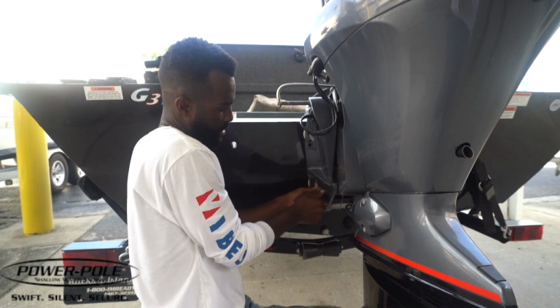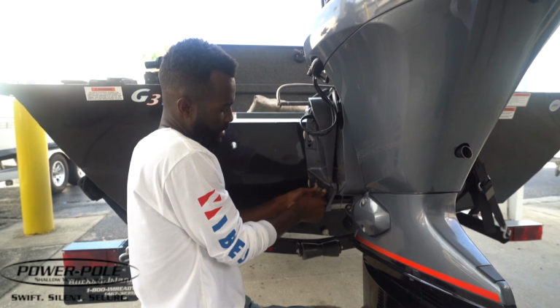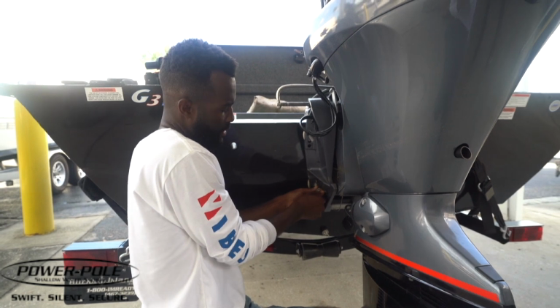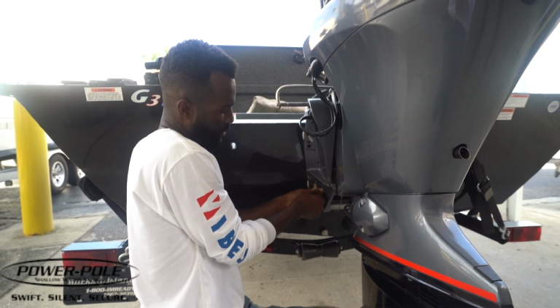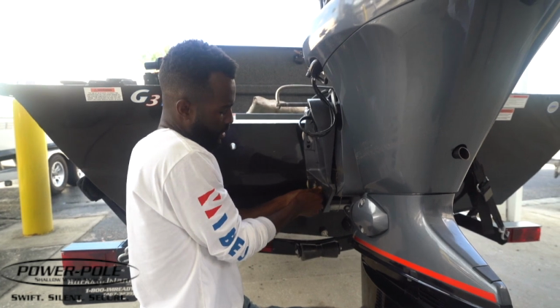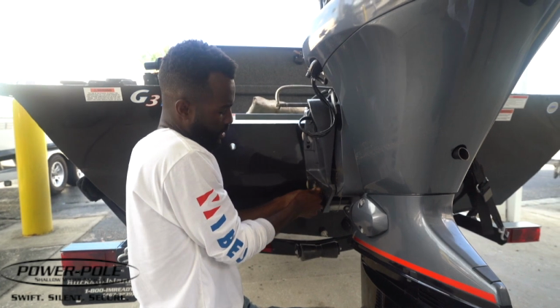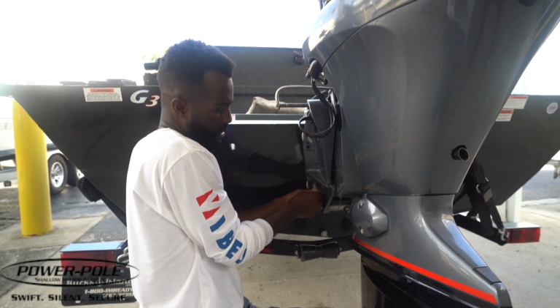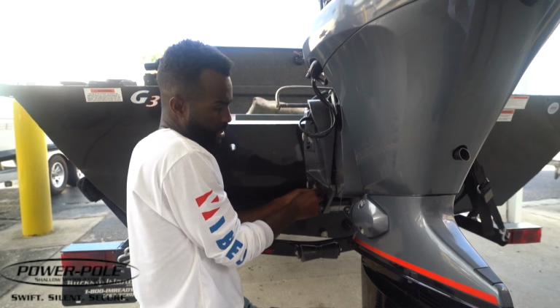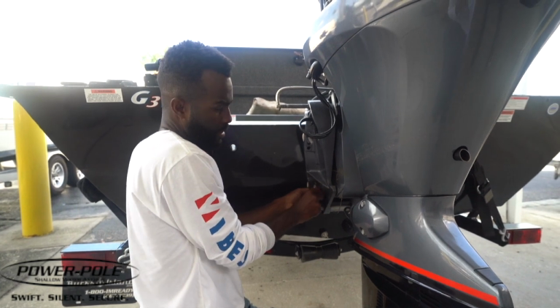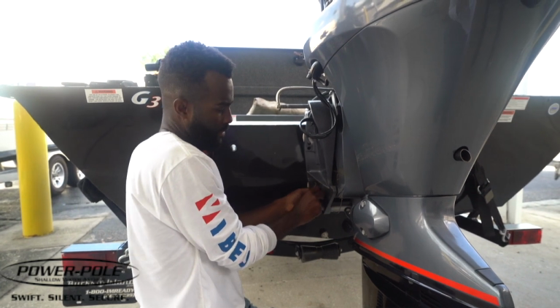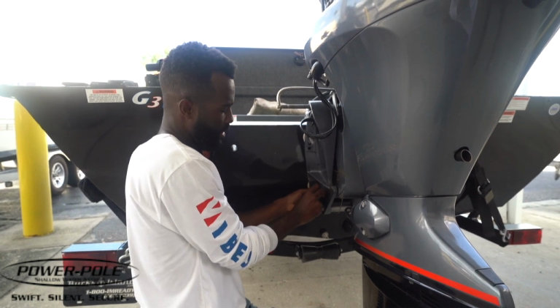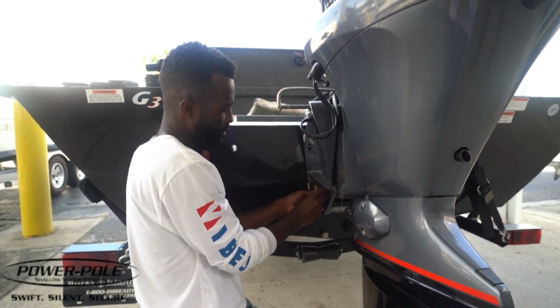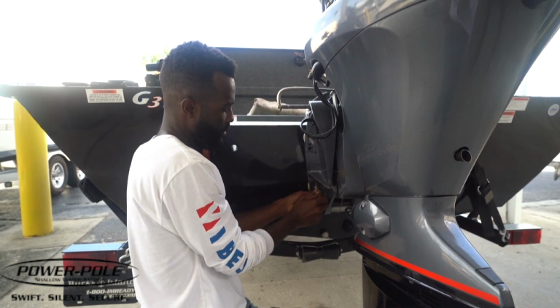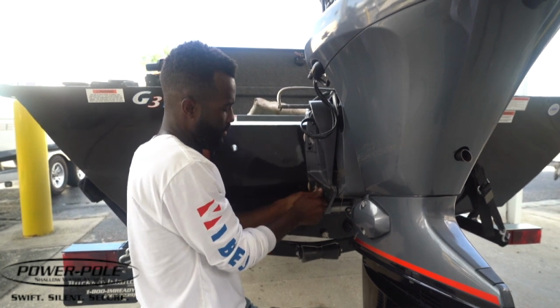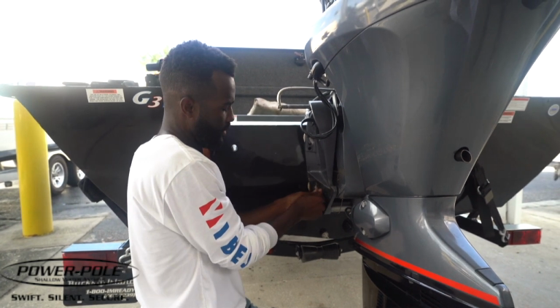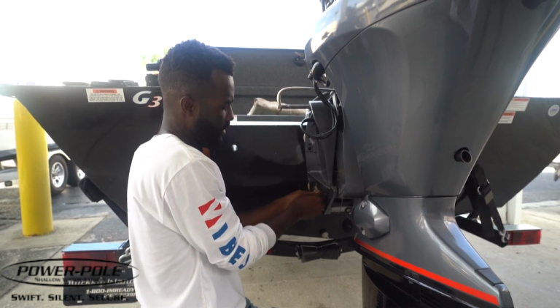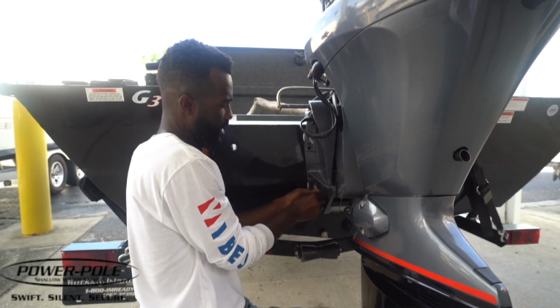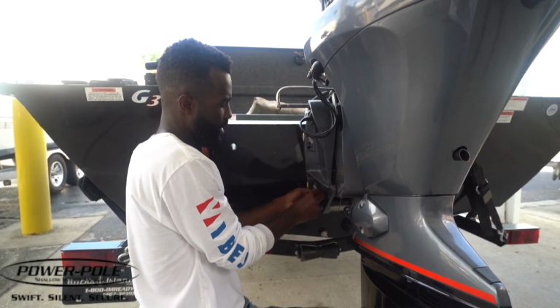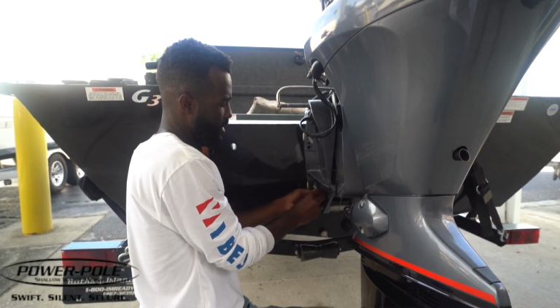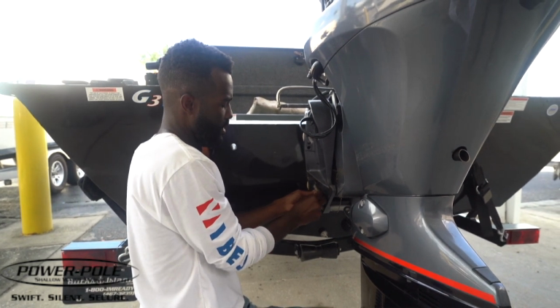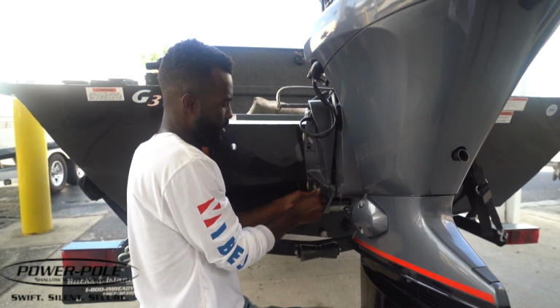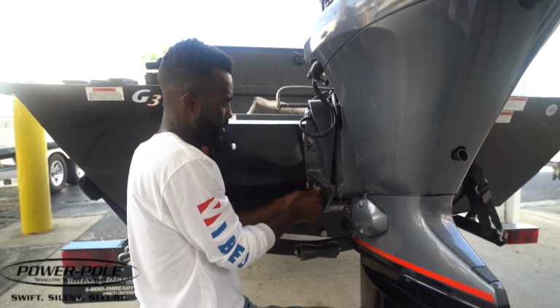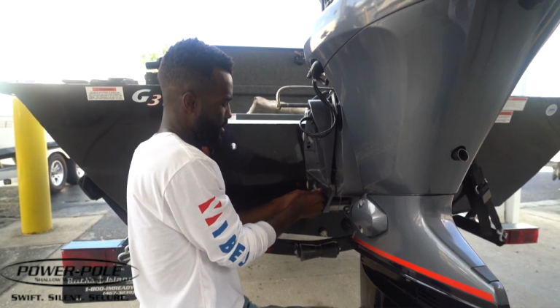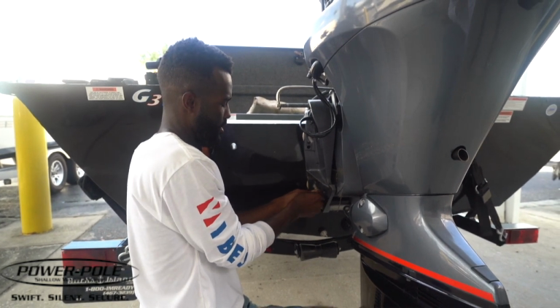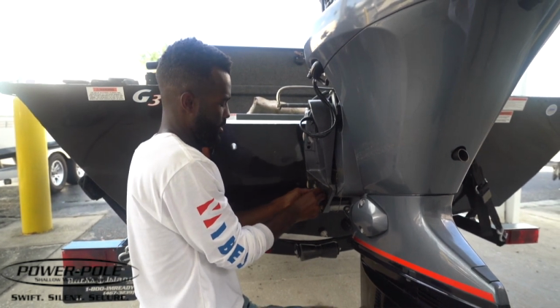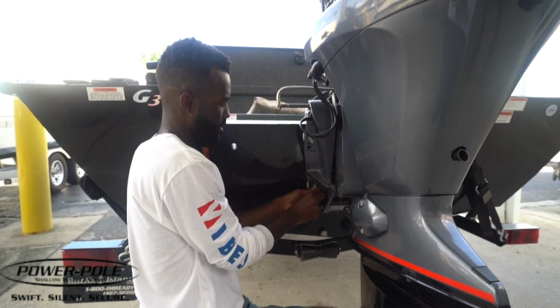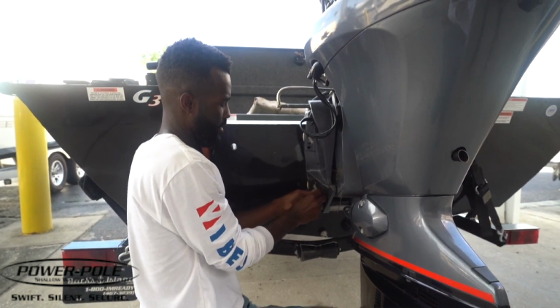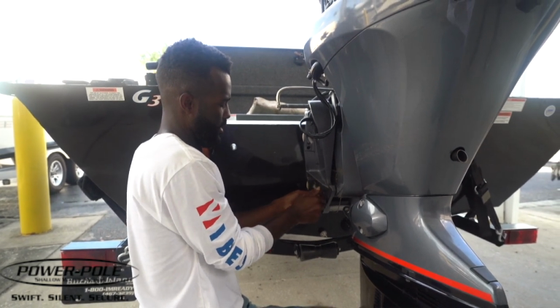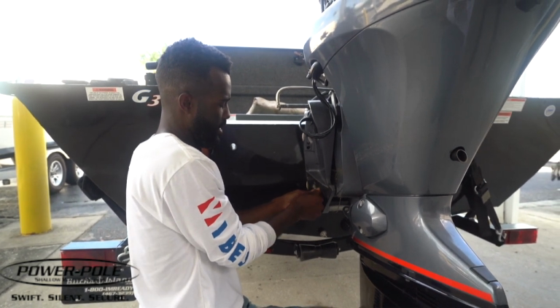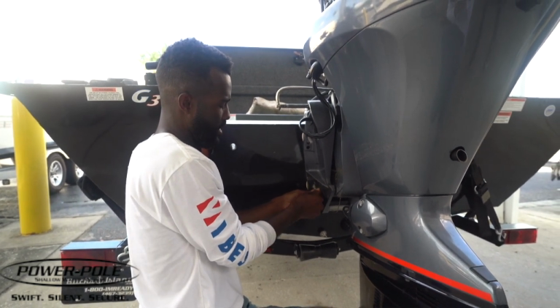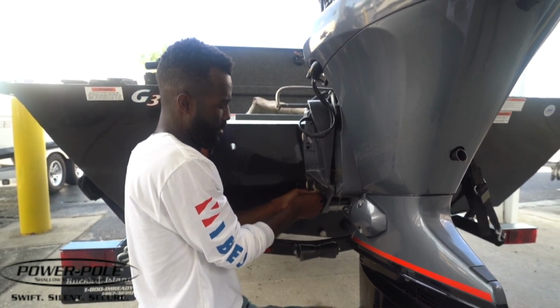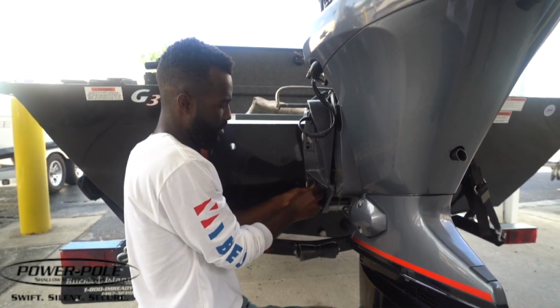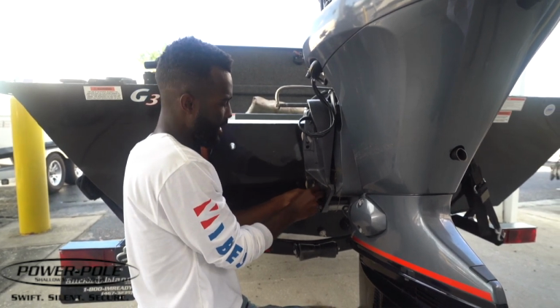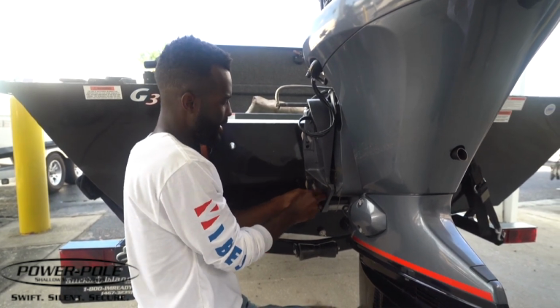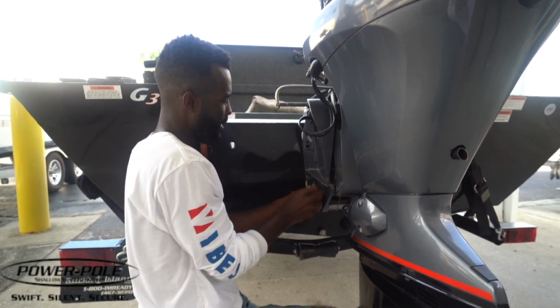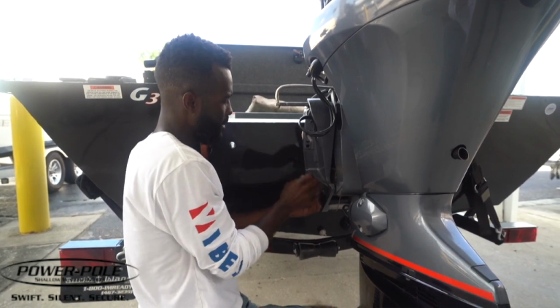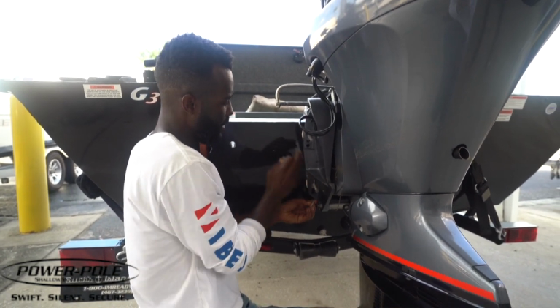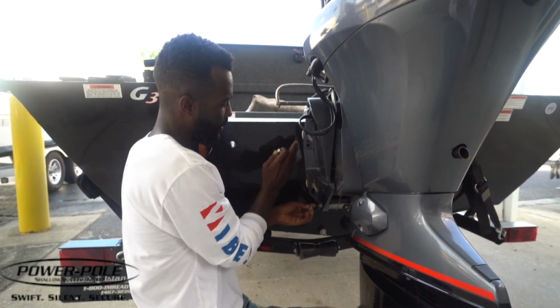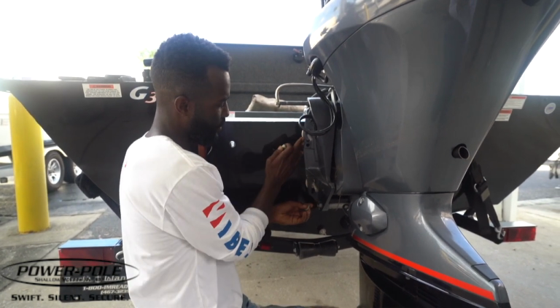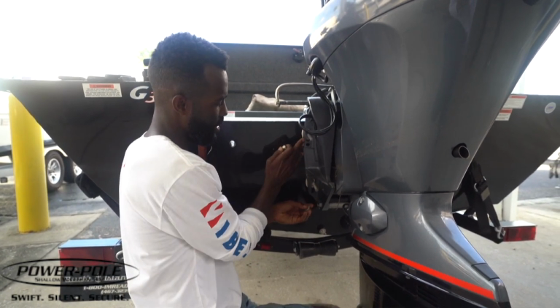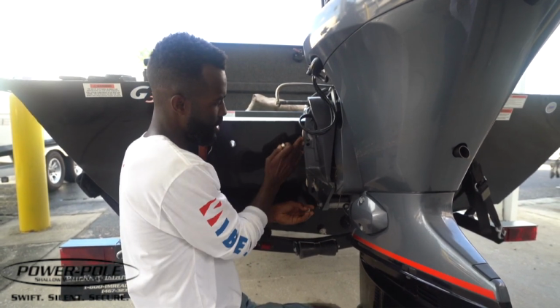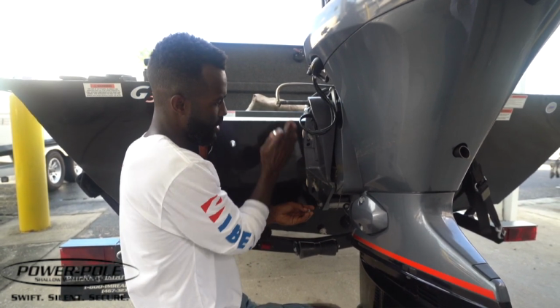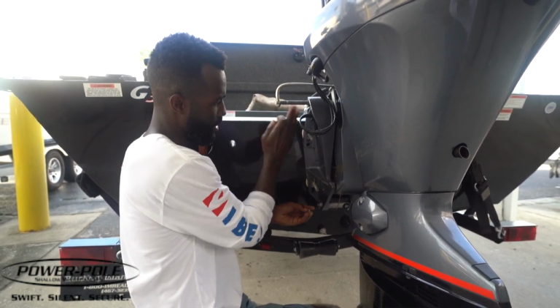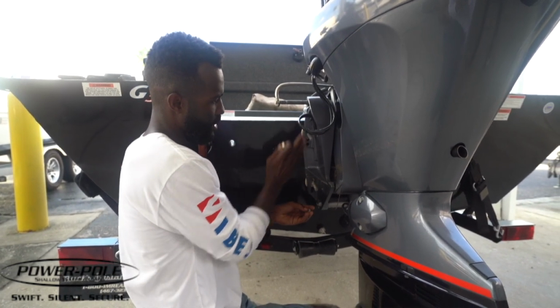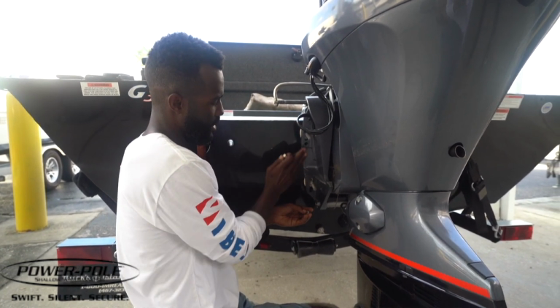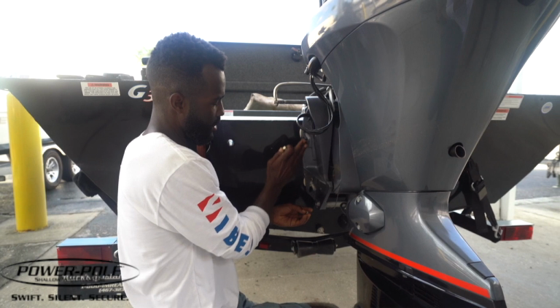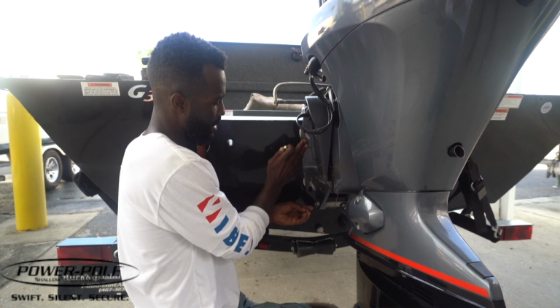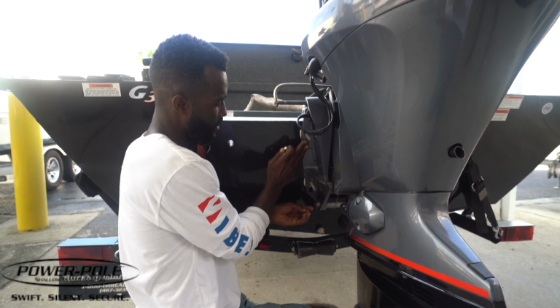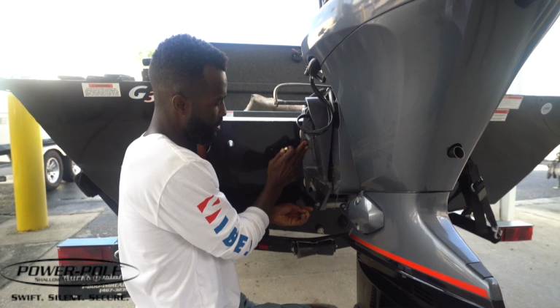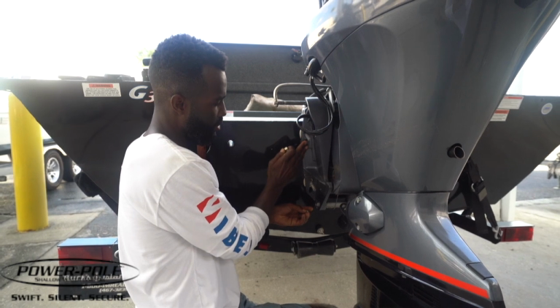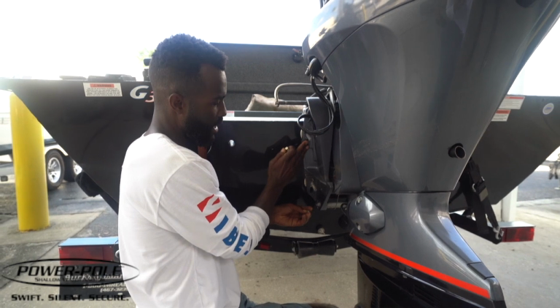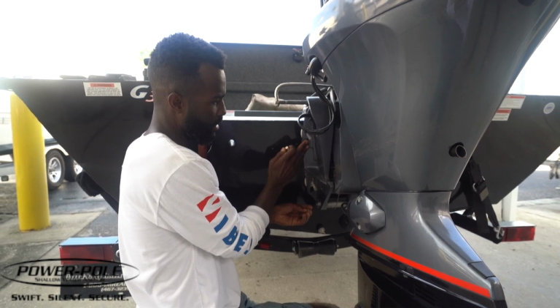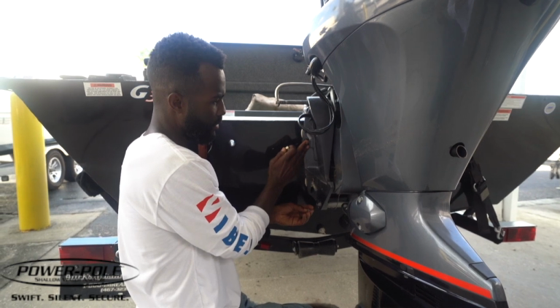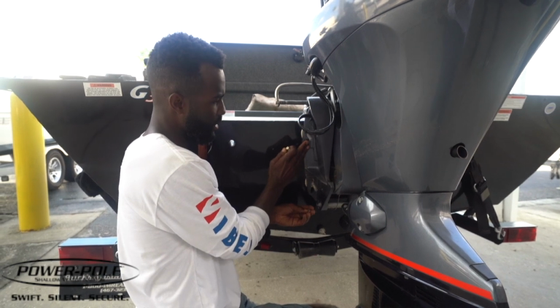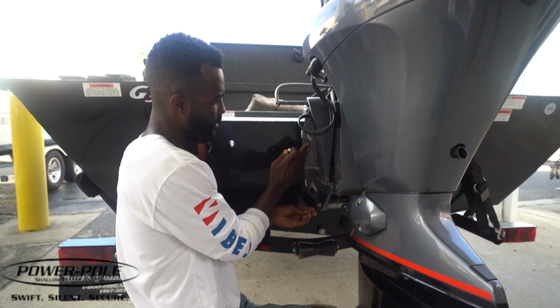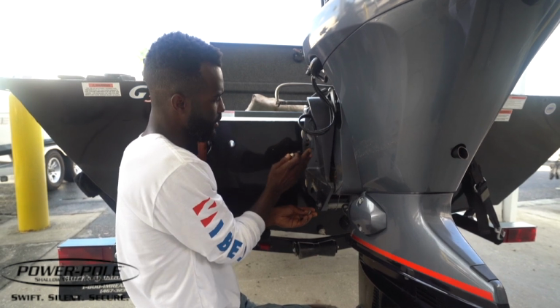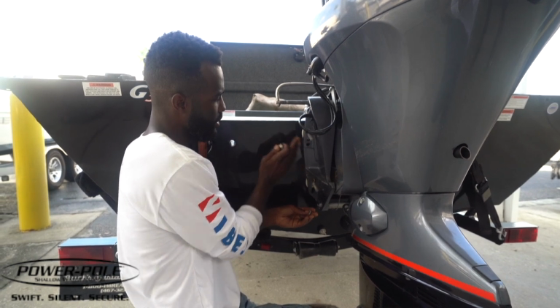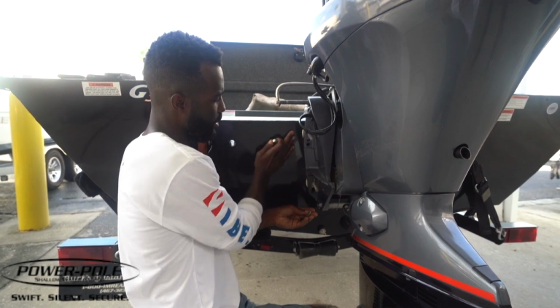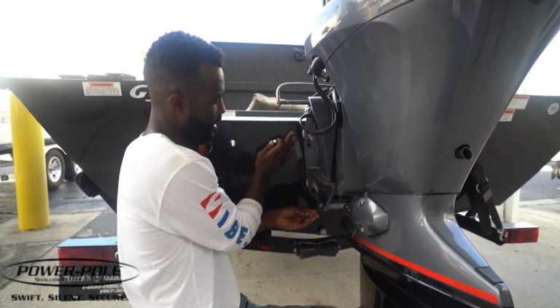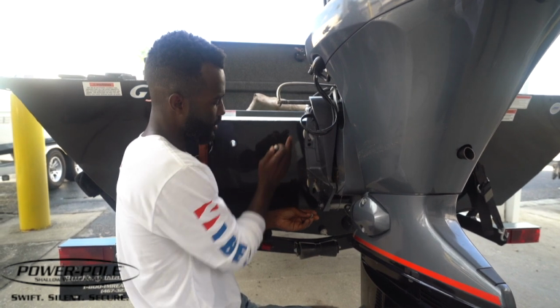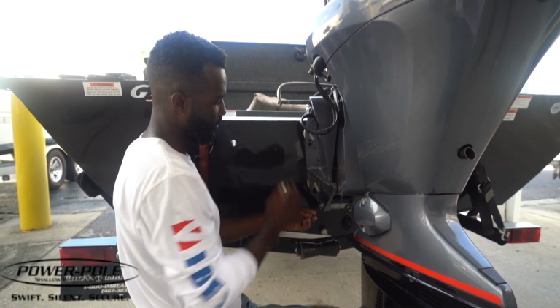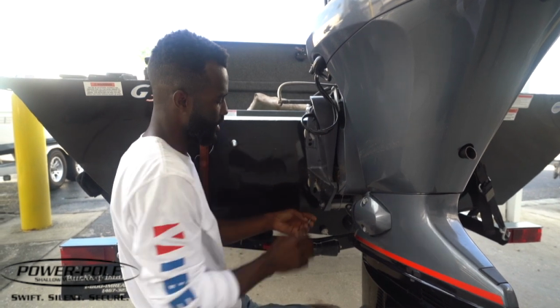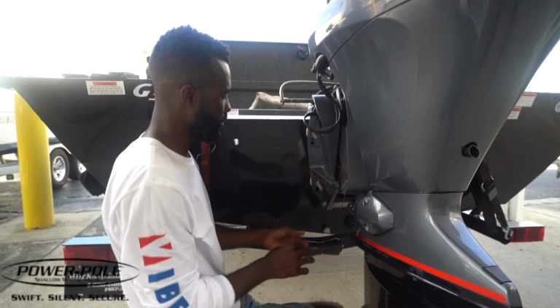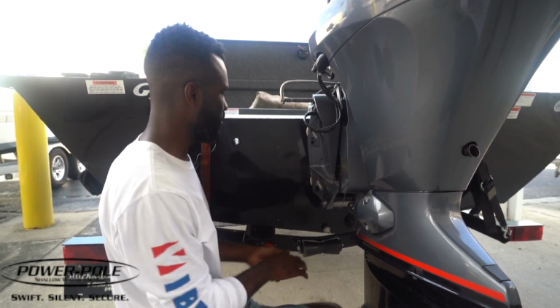We actually don't have to take the engine all the way off. All we have to do is slide the bracket in between the mounting bracket of the engine and the transom.